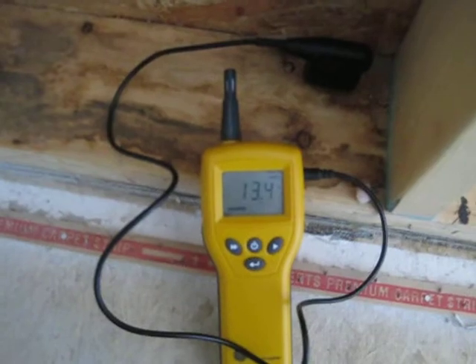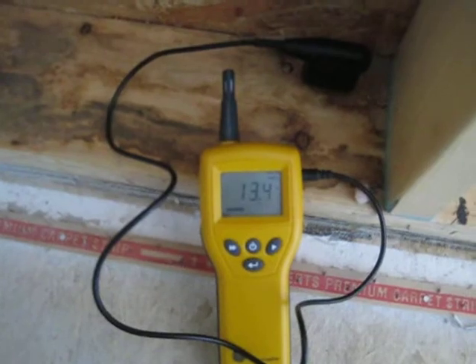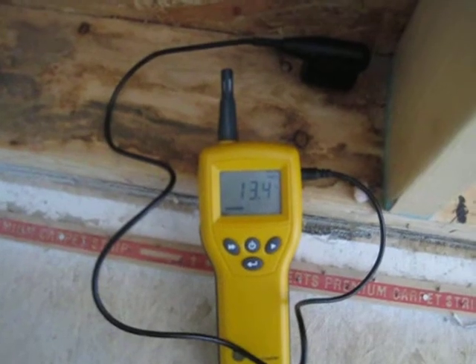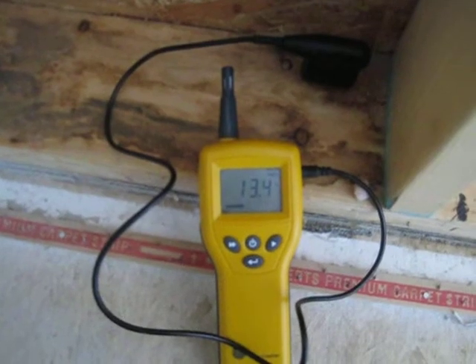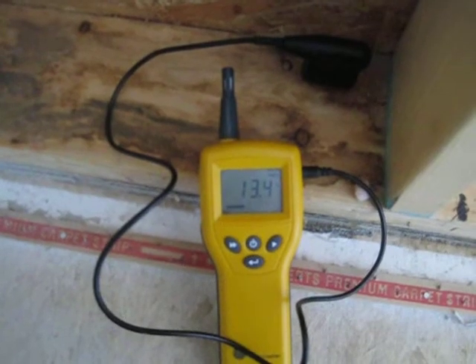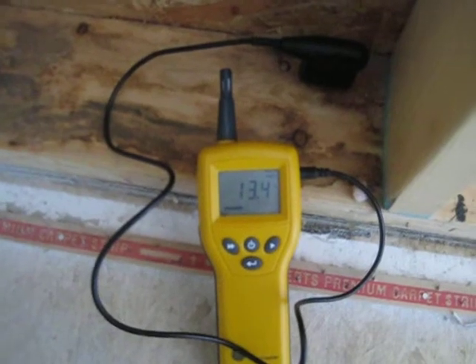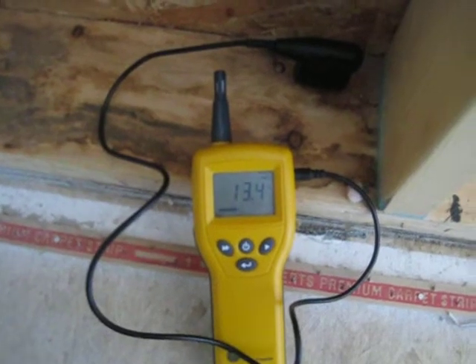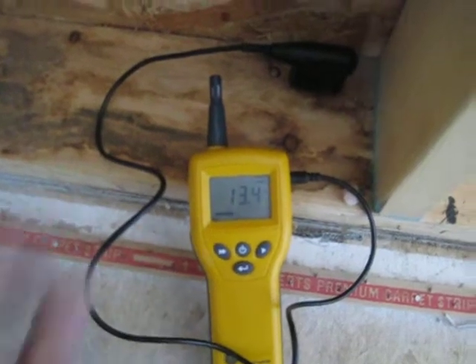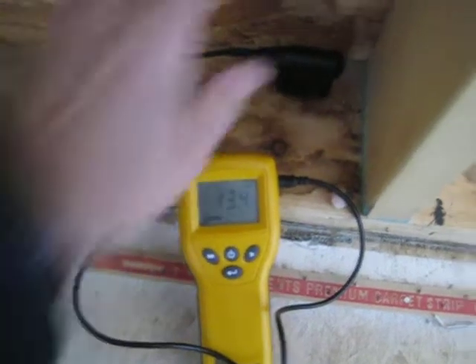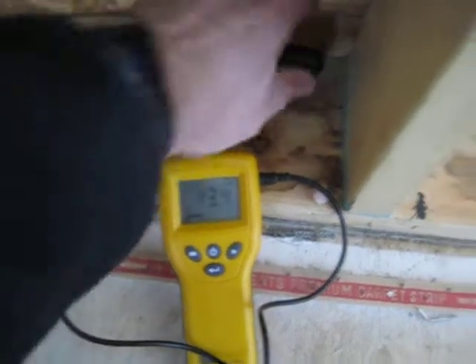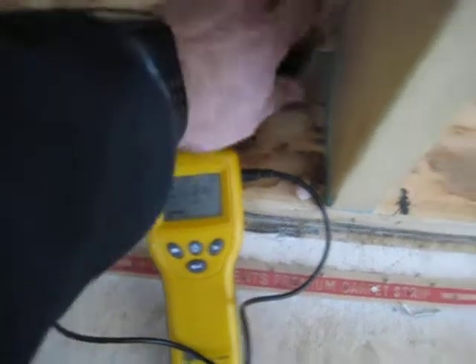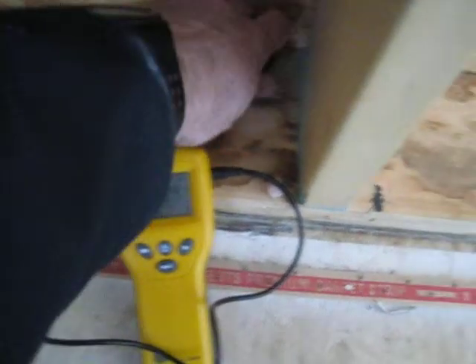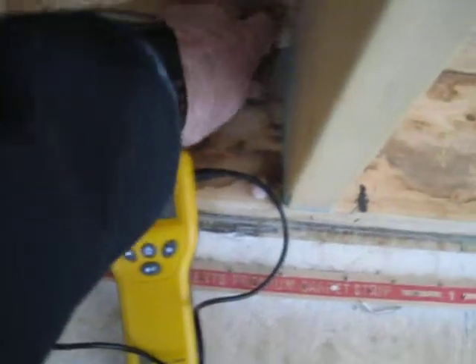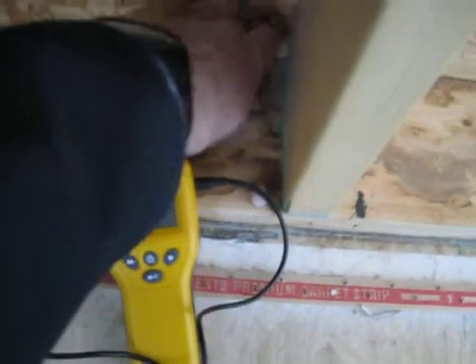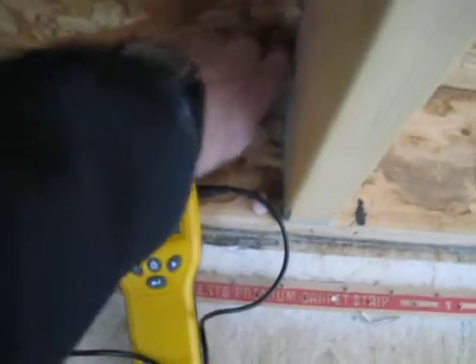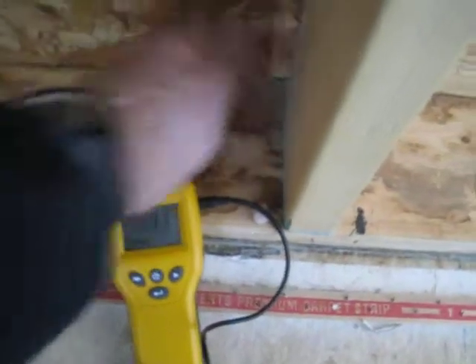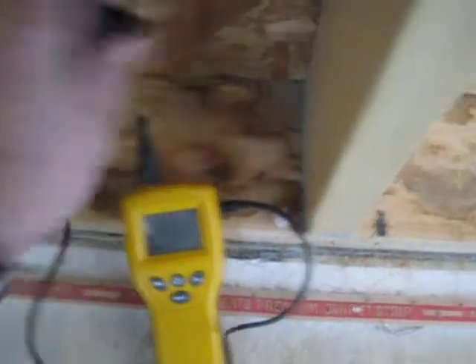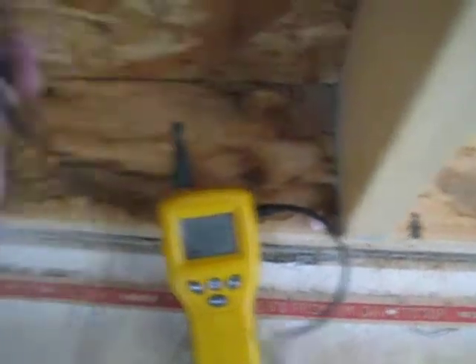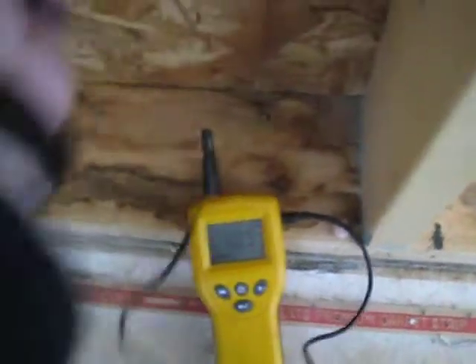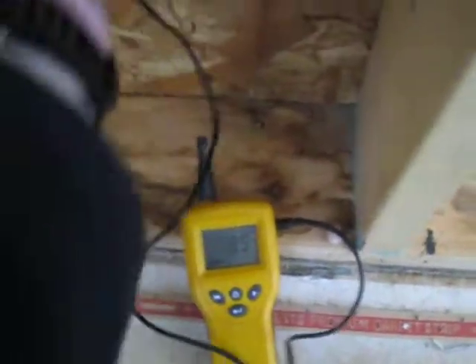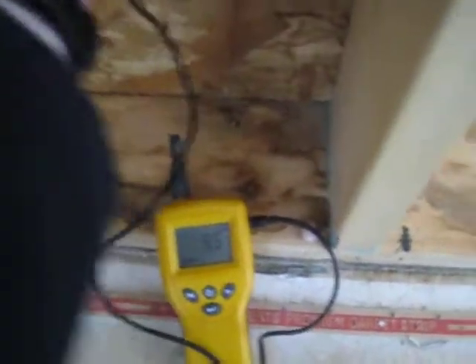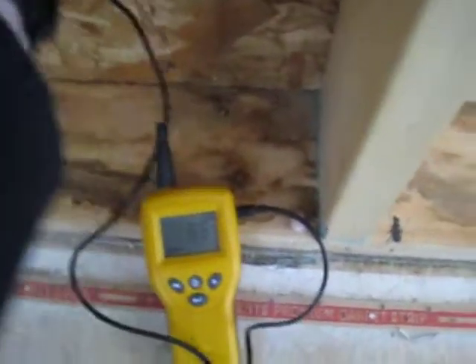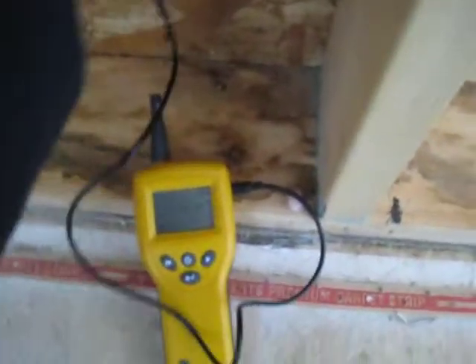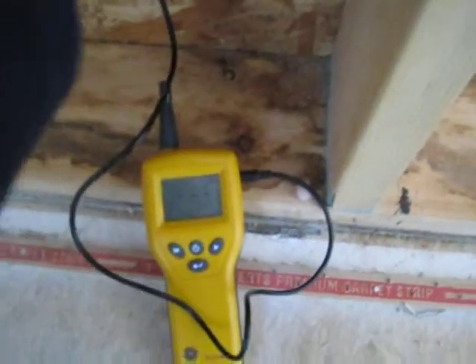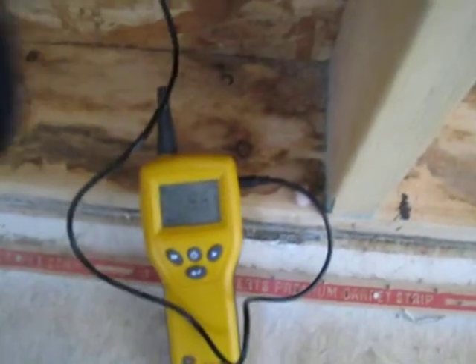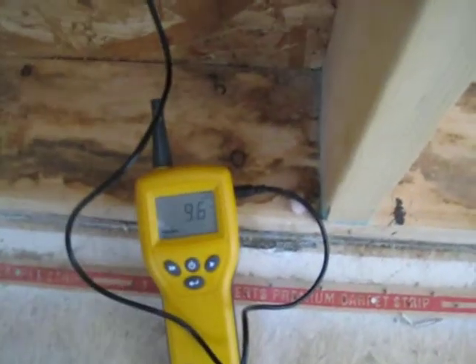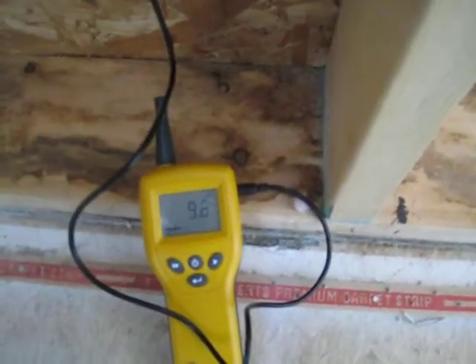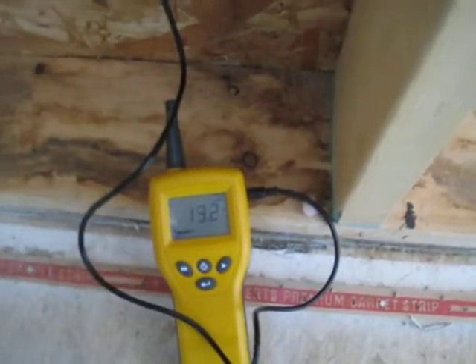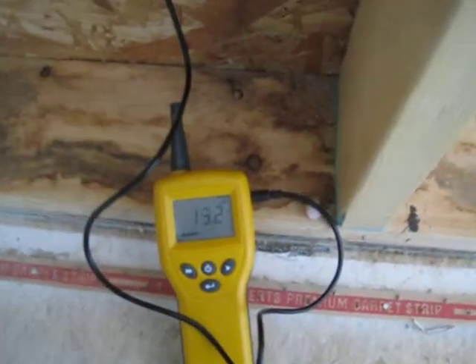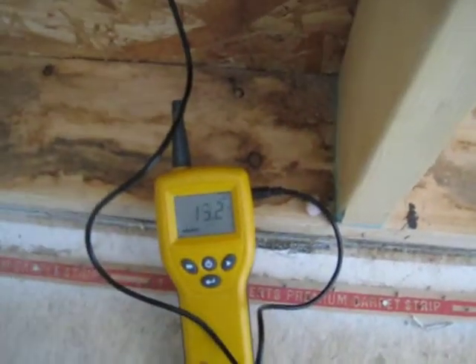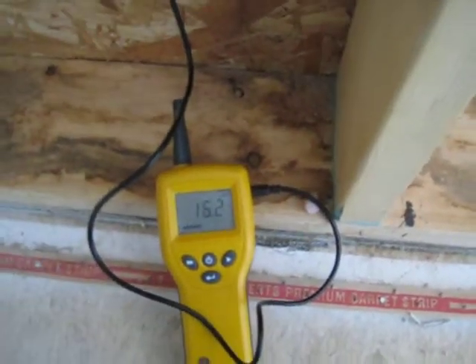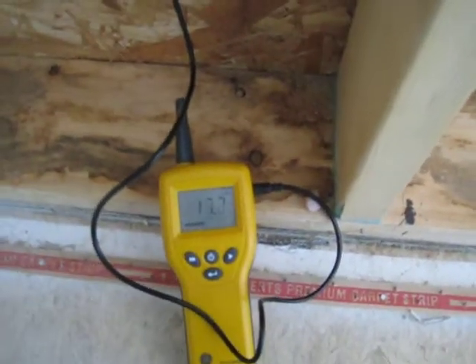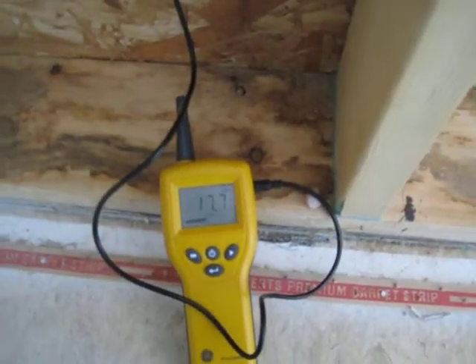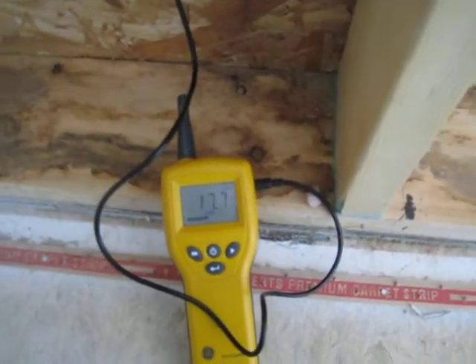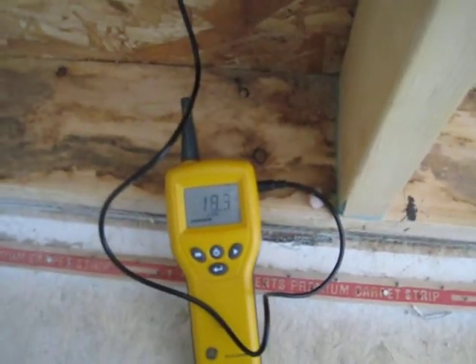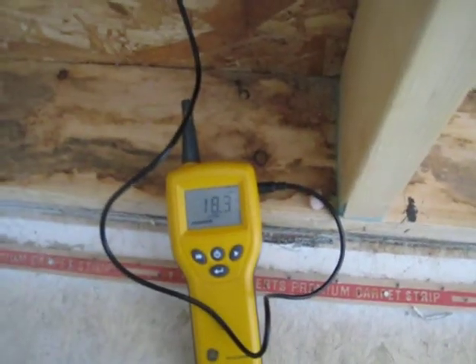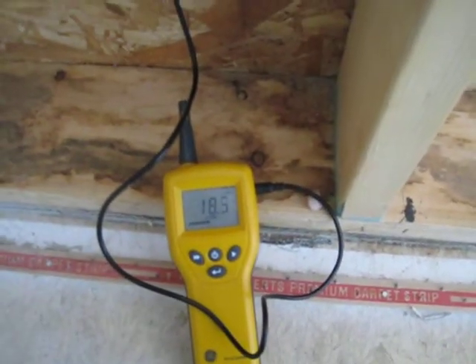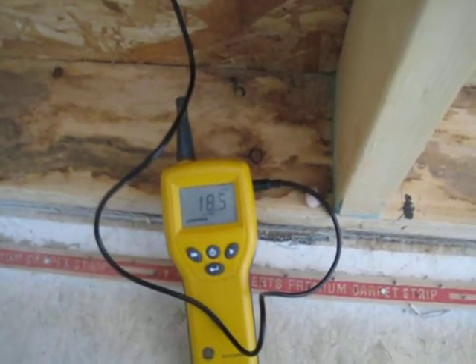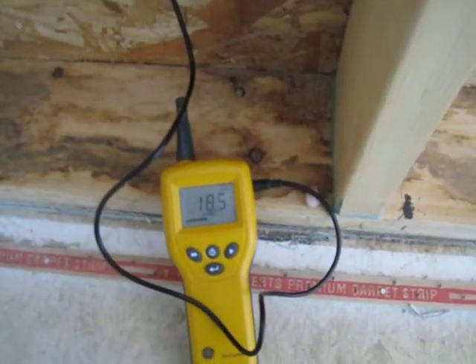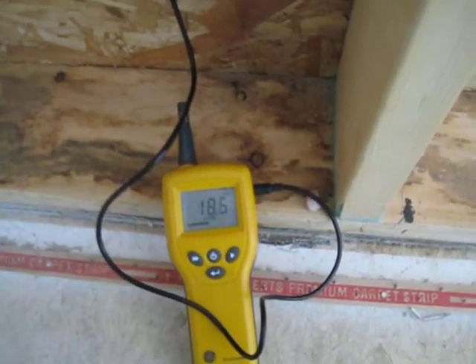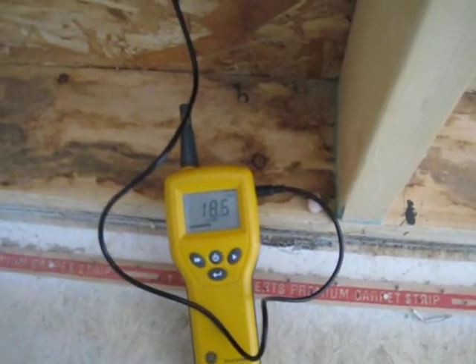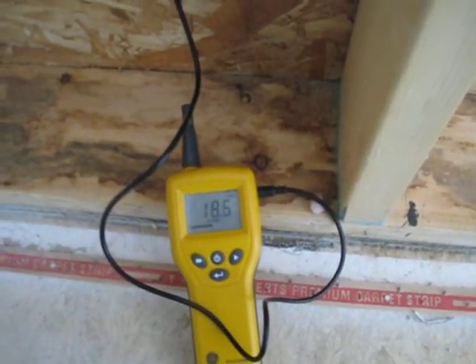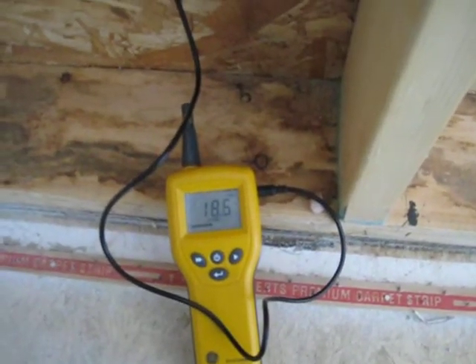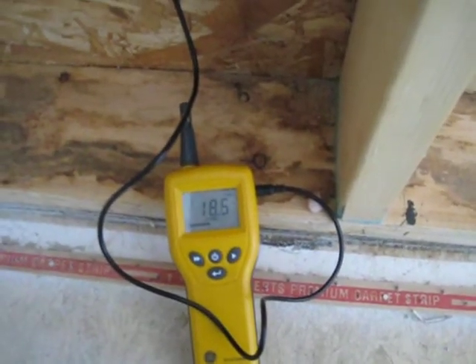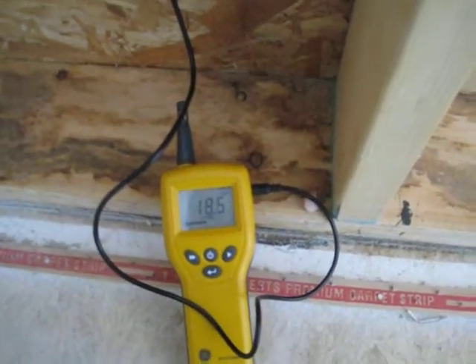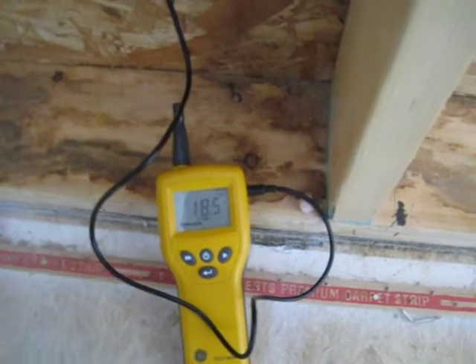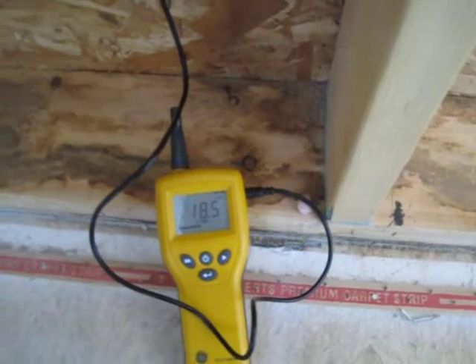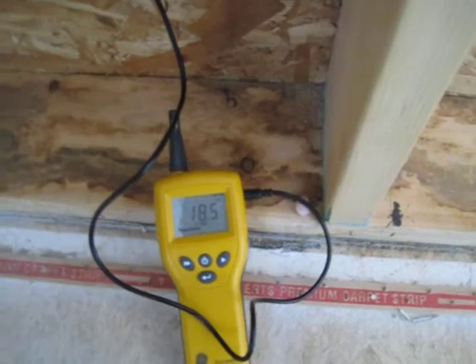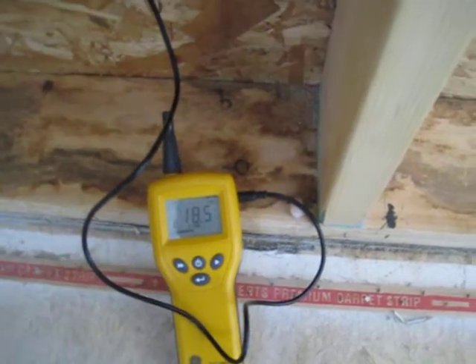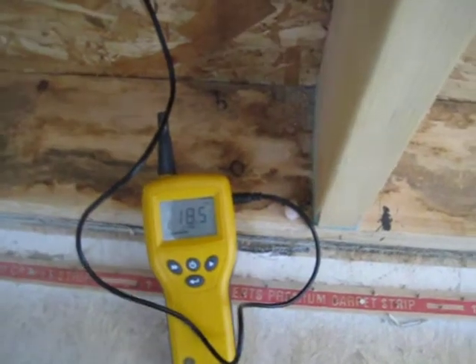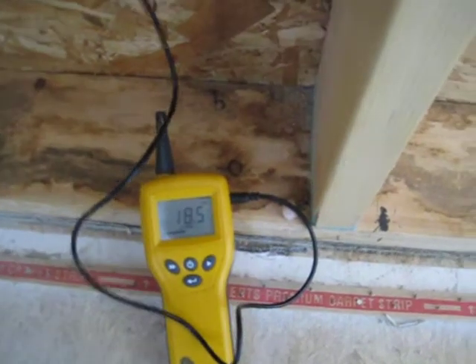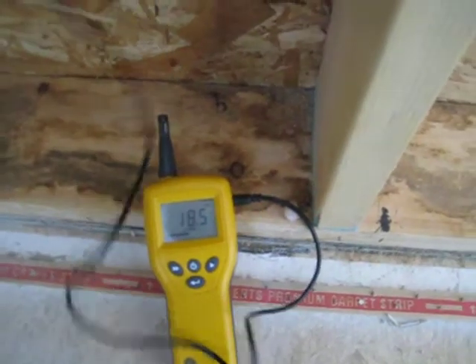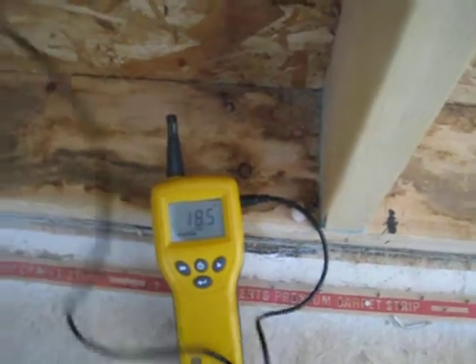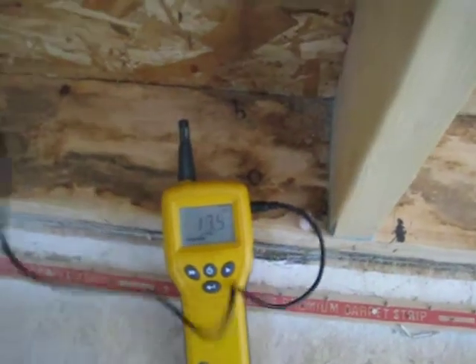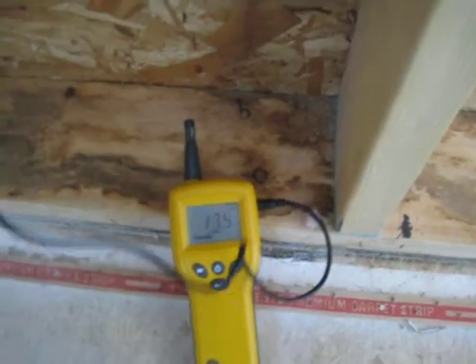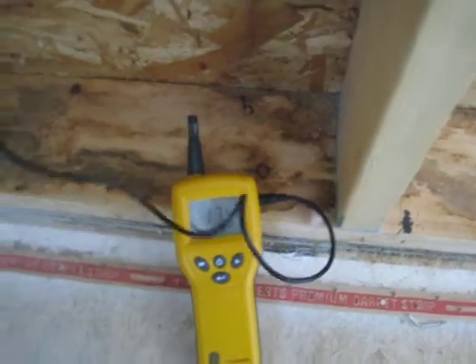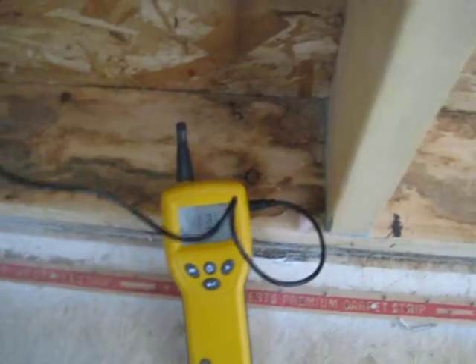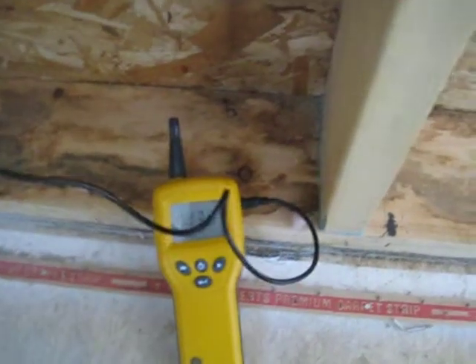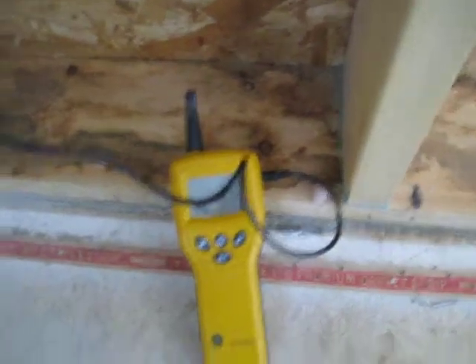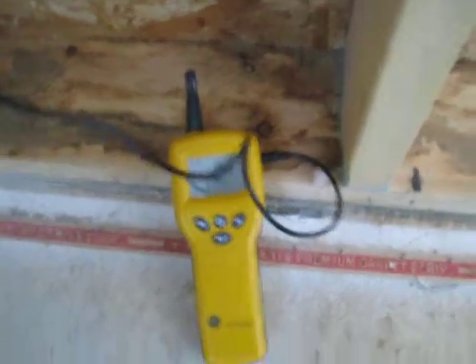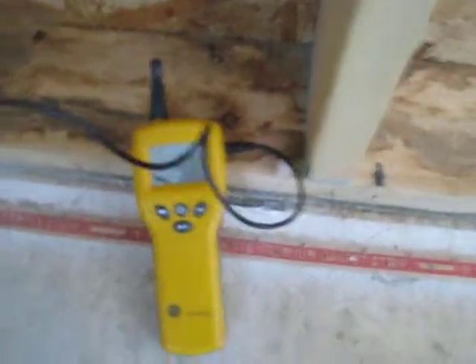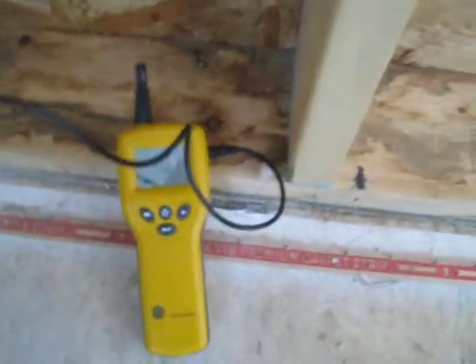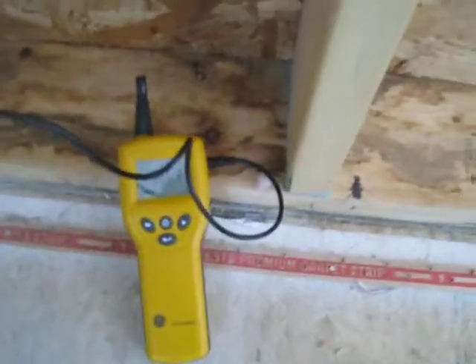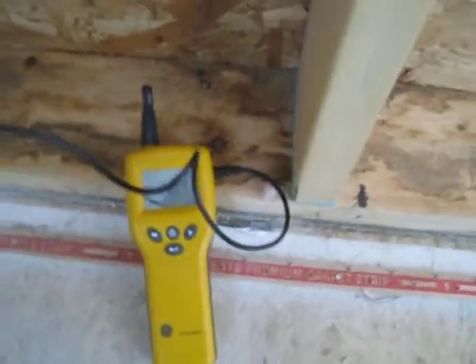It's up around 13% — still safe levels — but as soon as you touch the OSB it's starting to get into the risky levels.